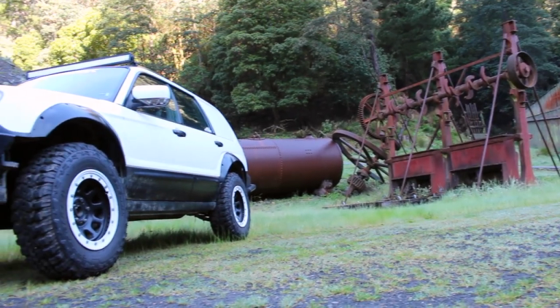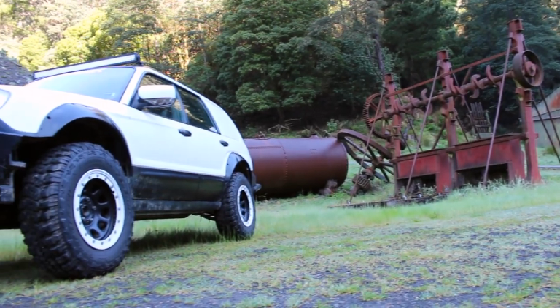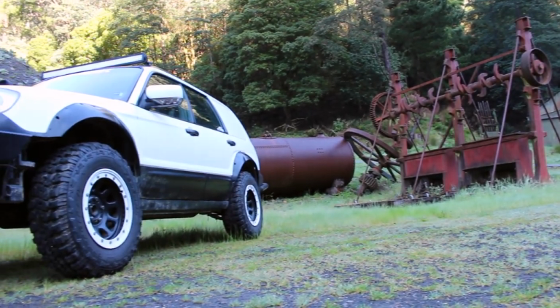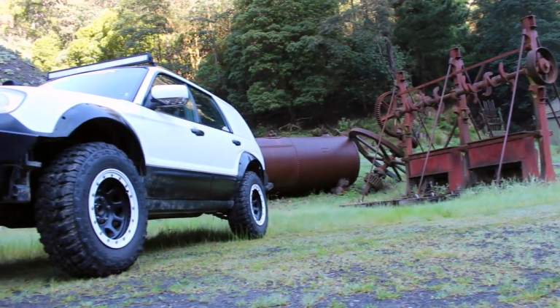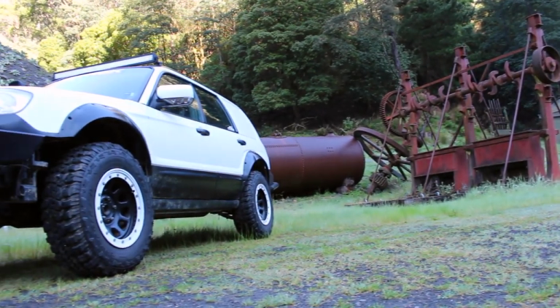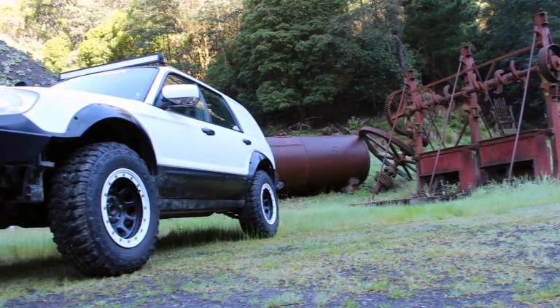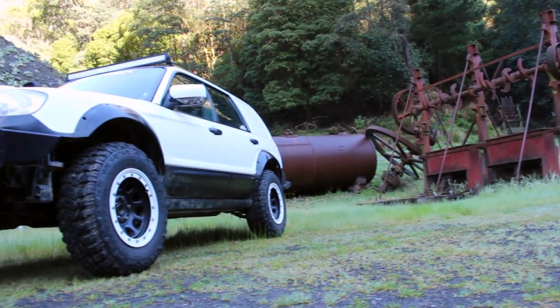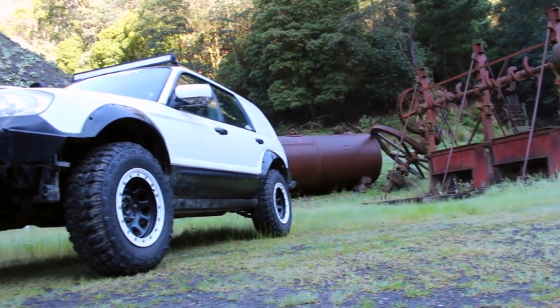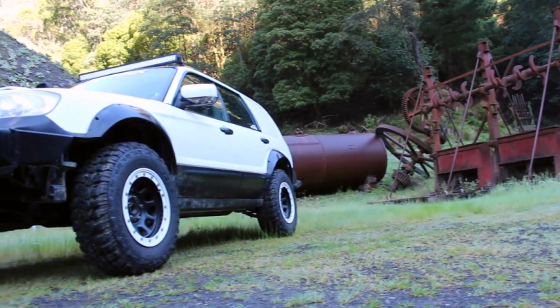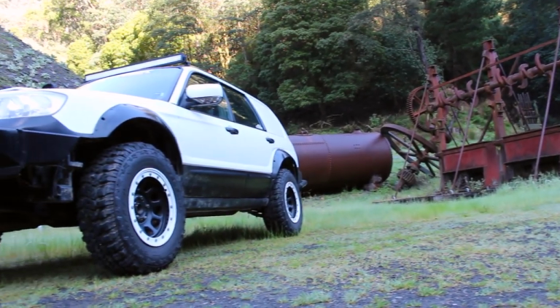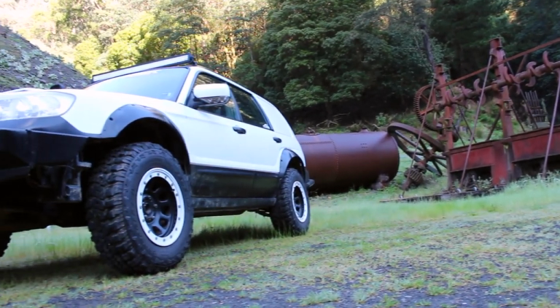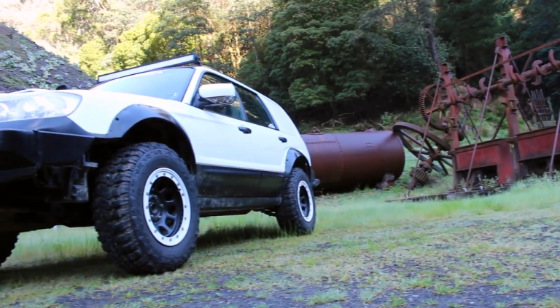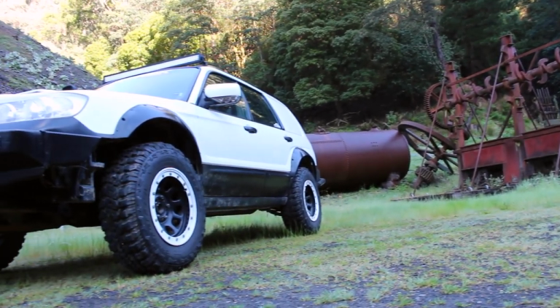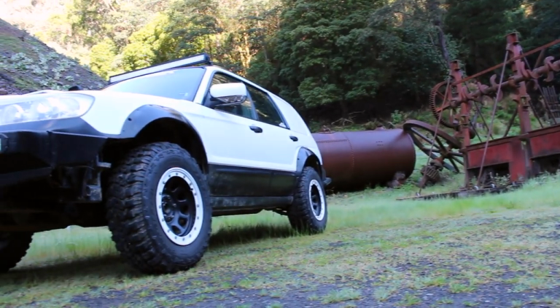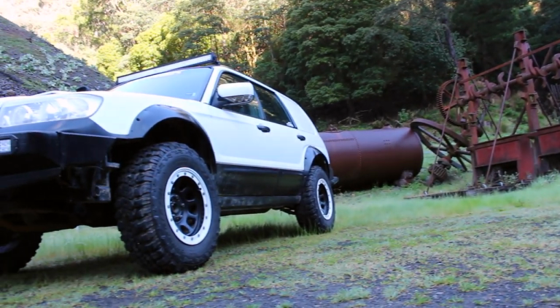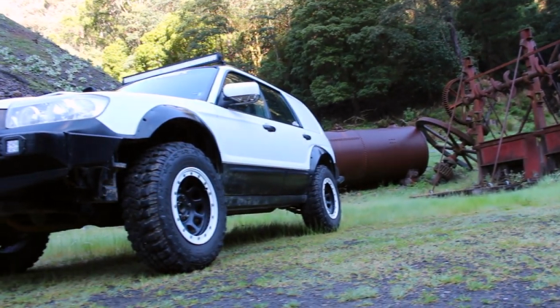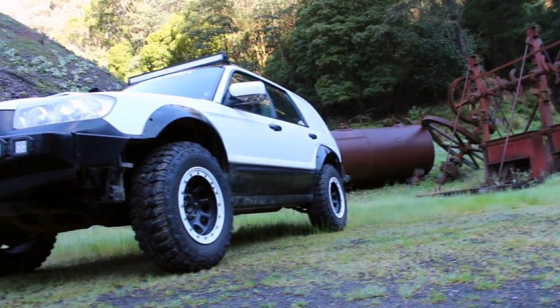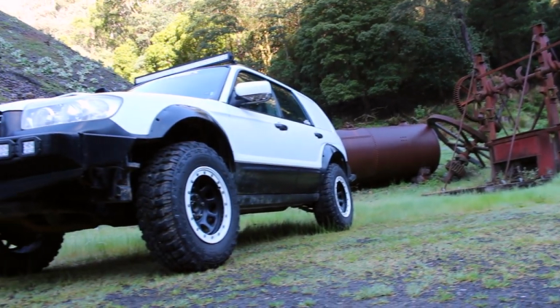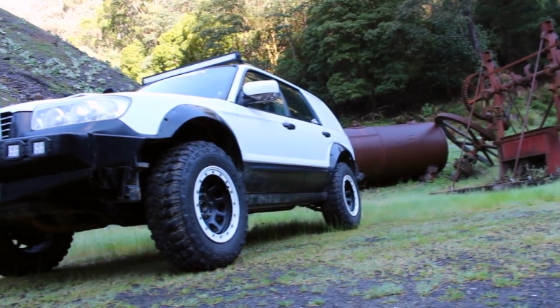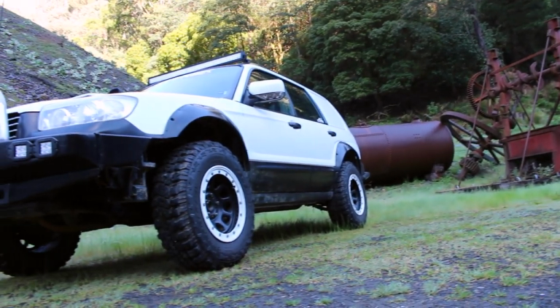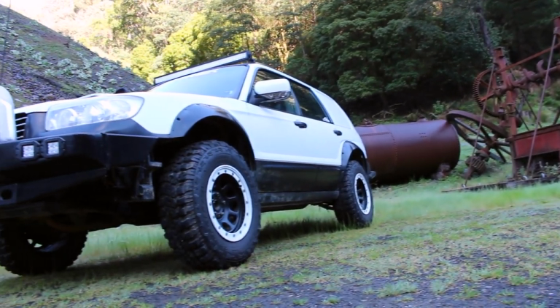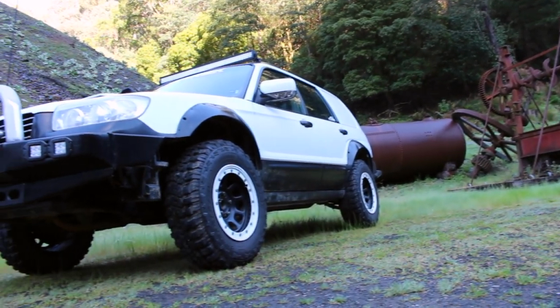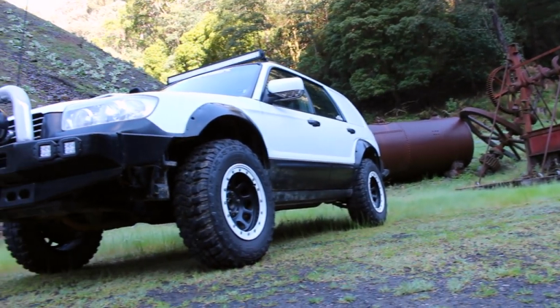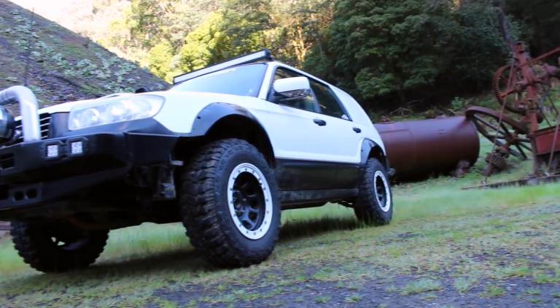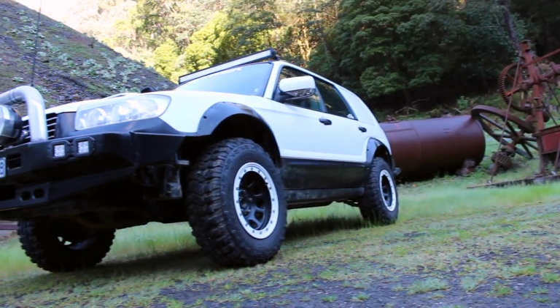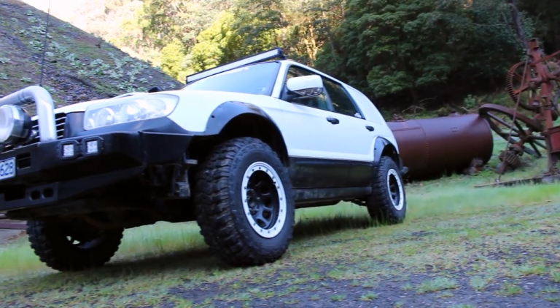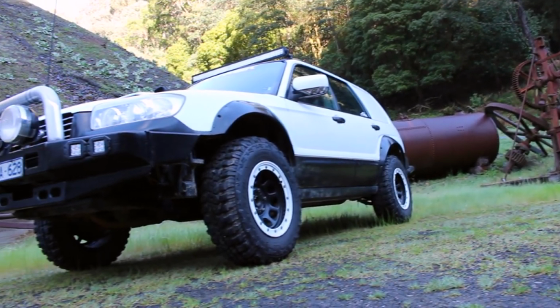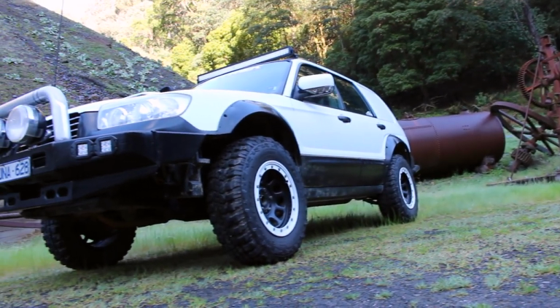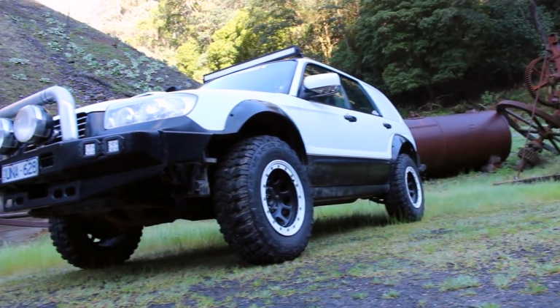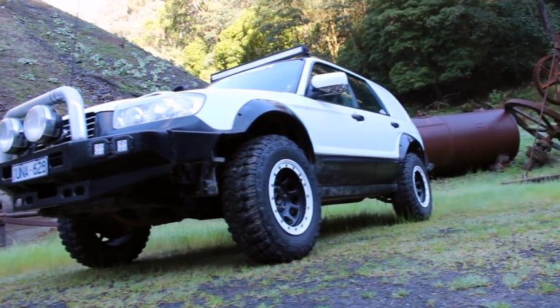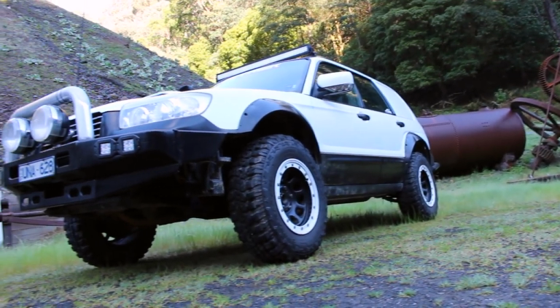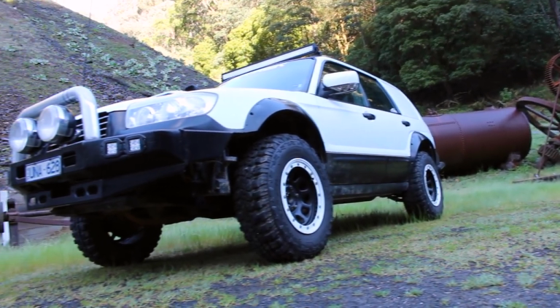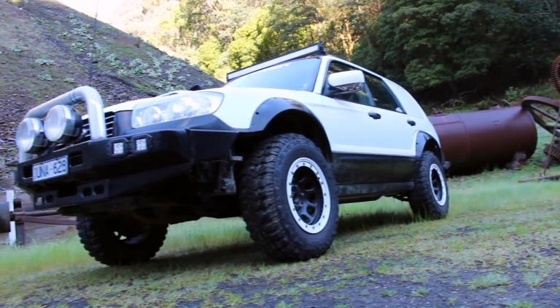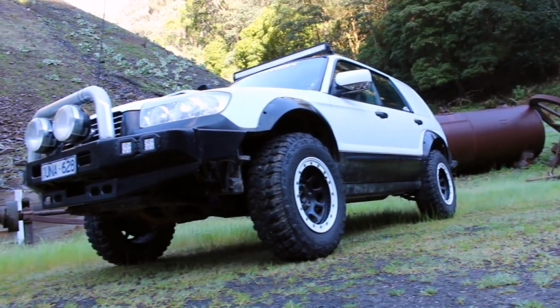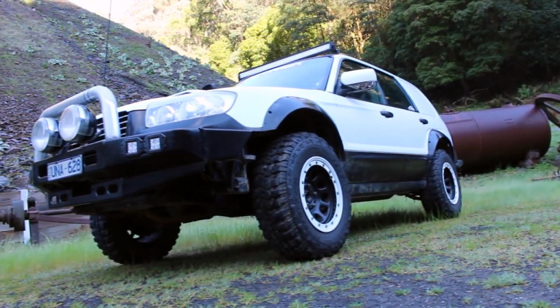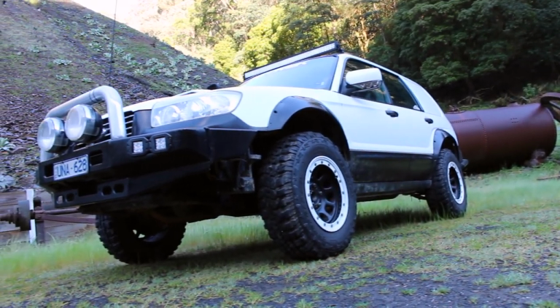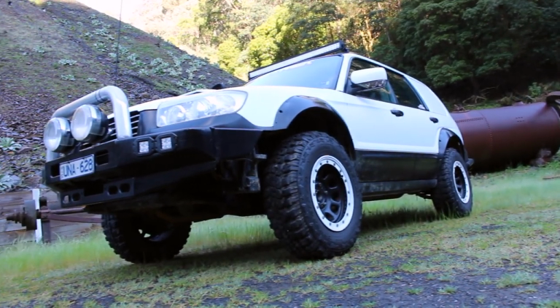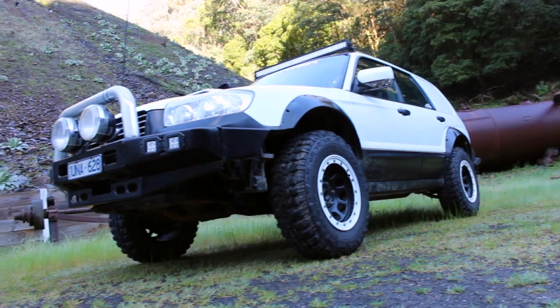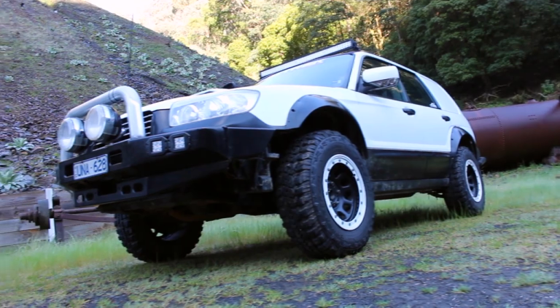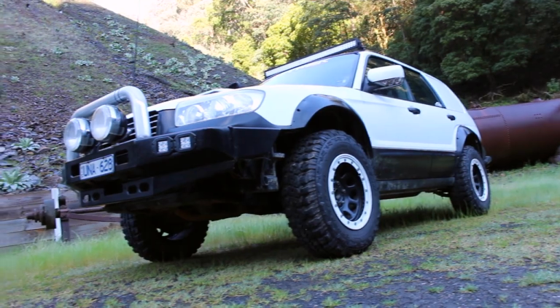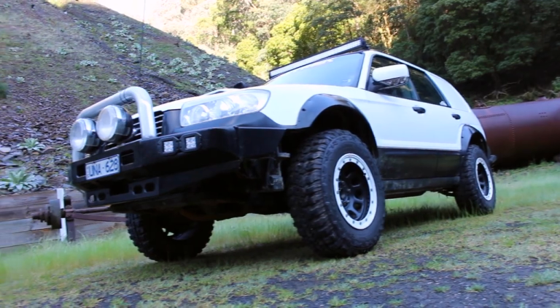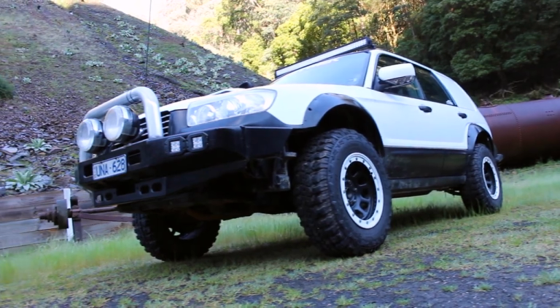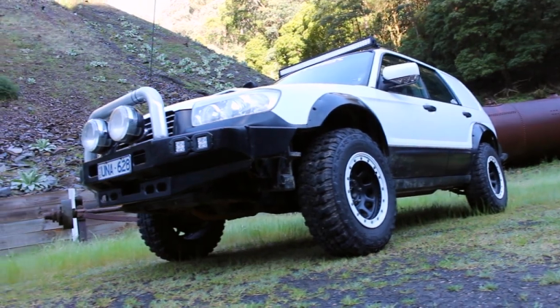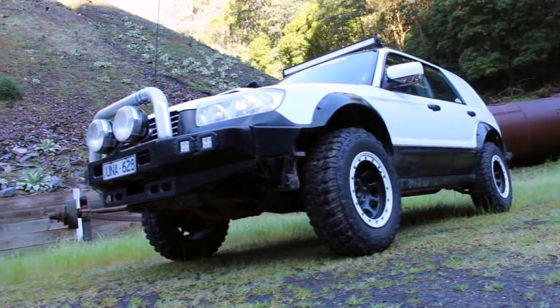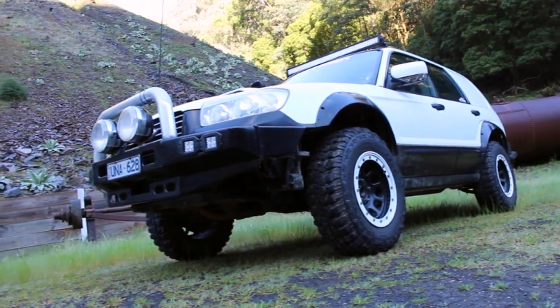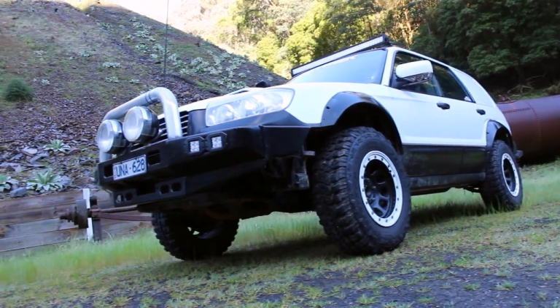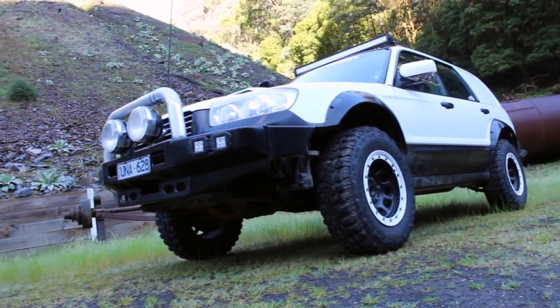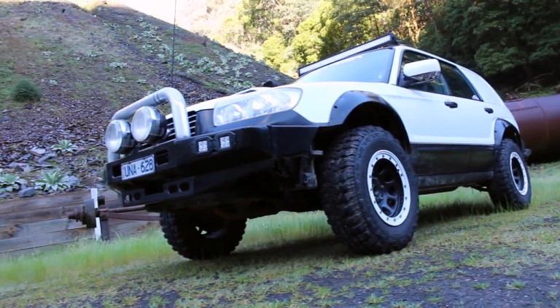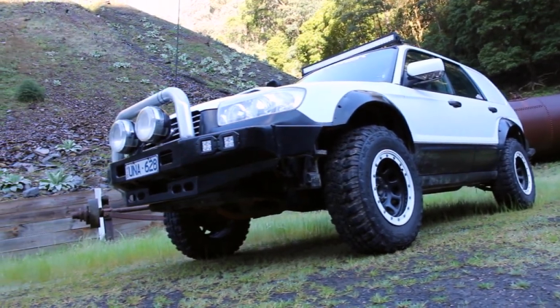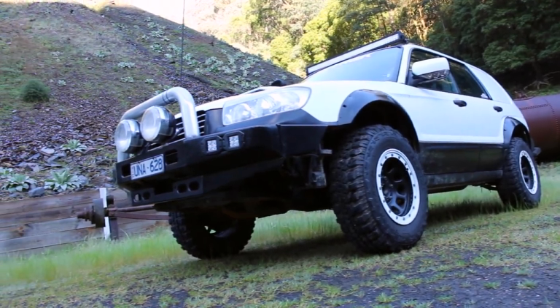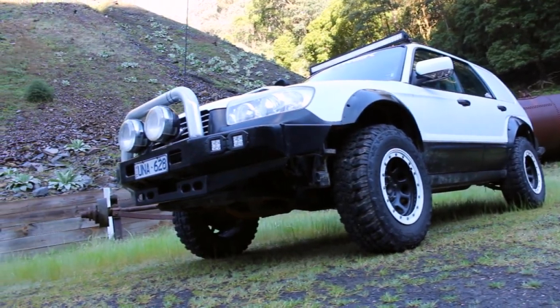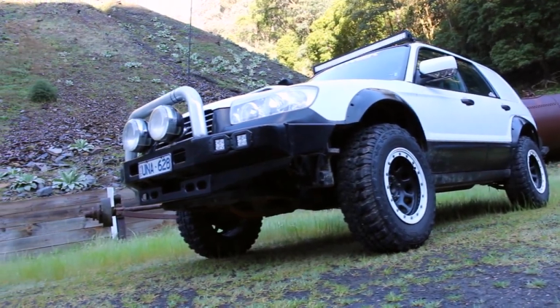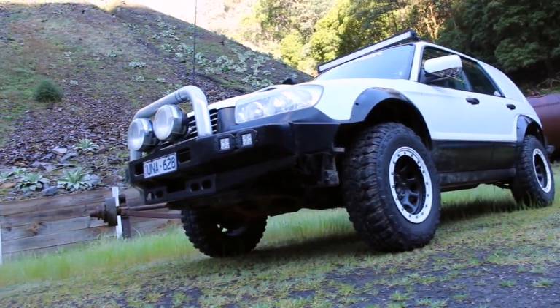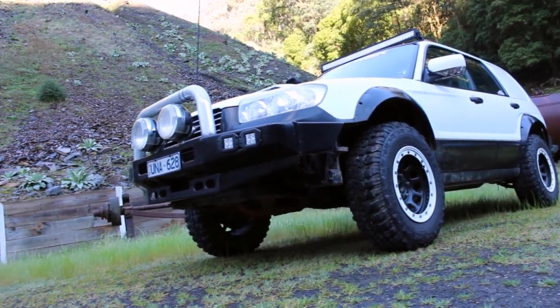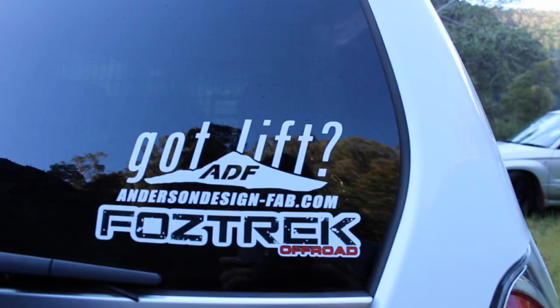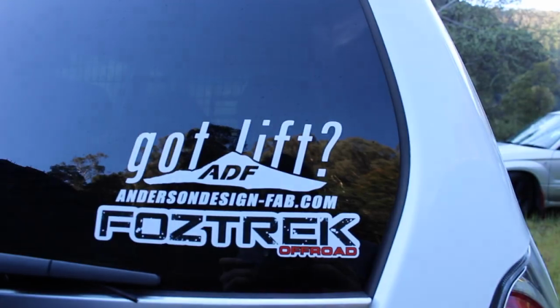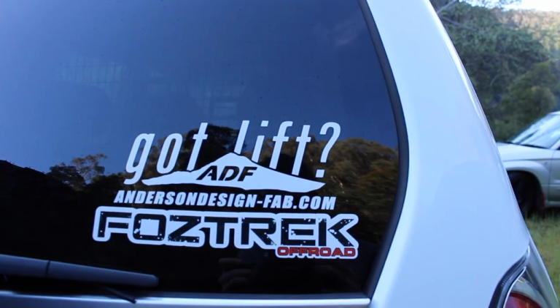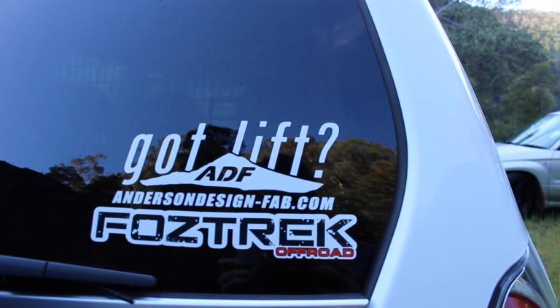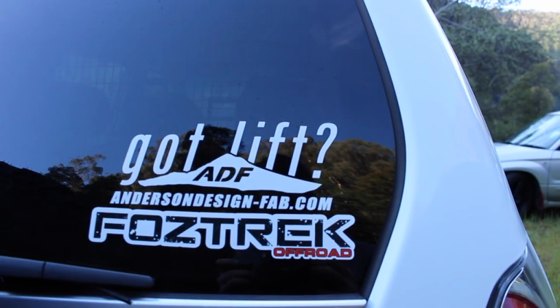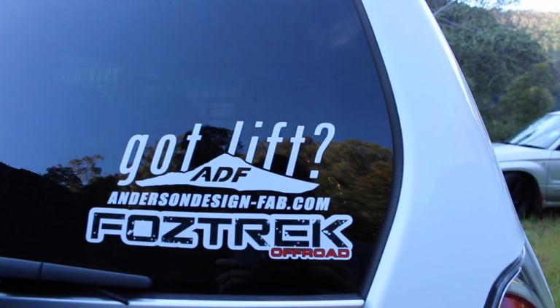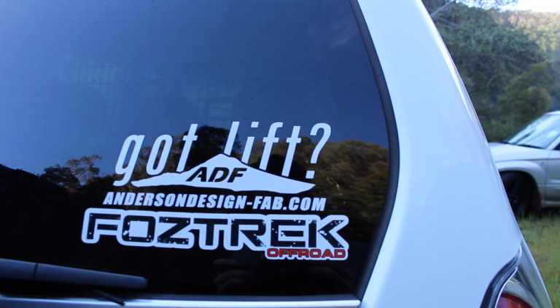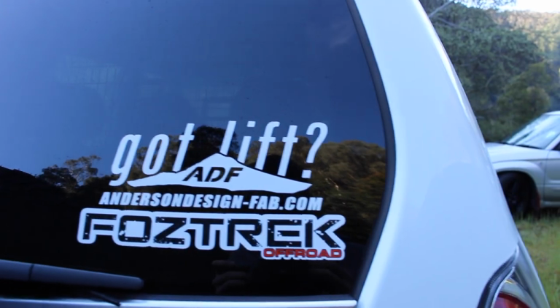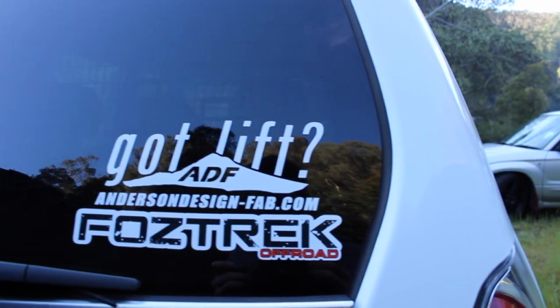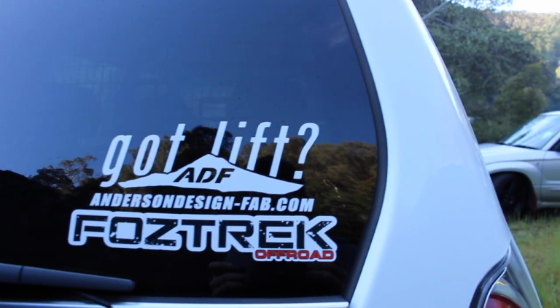With the lift kit, I'm running a 2.5 inch lift kit from ADF, and also running their 2 inch rear trailing arm spacers.